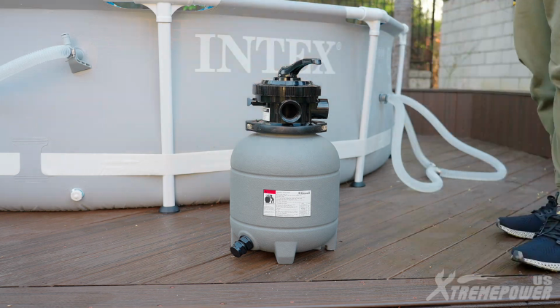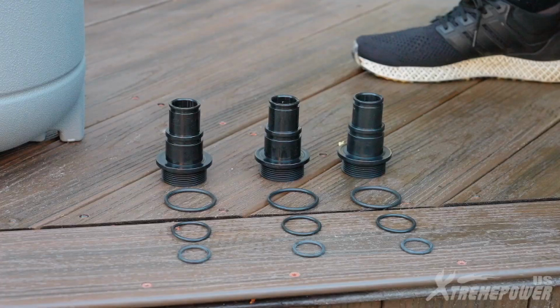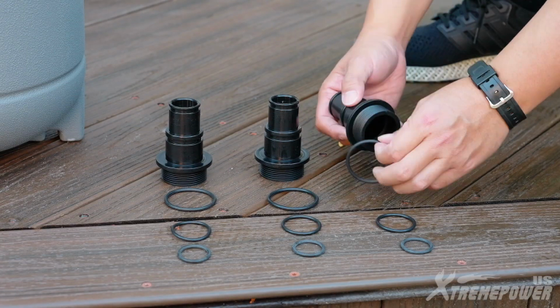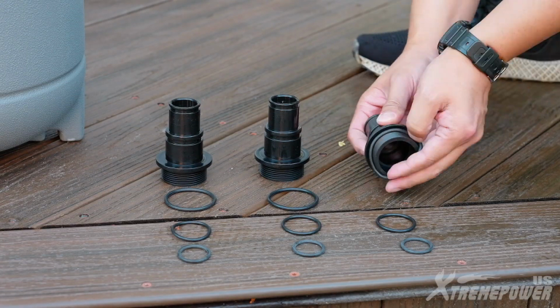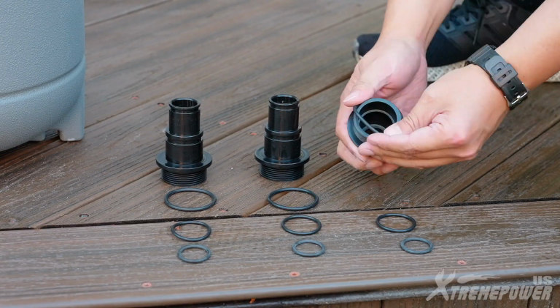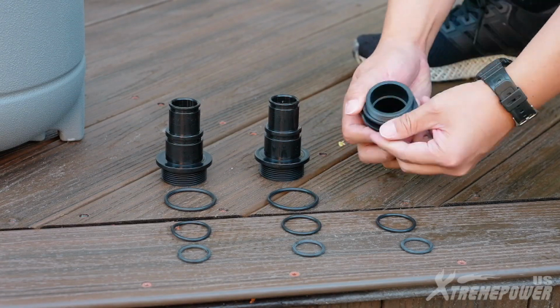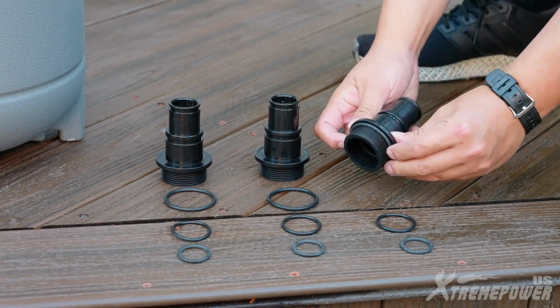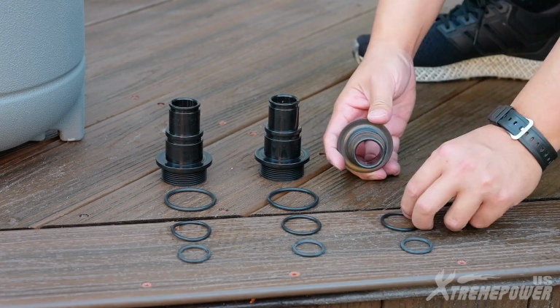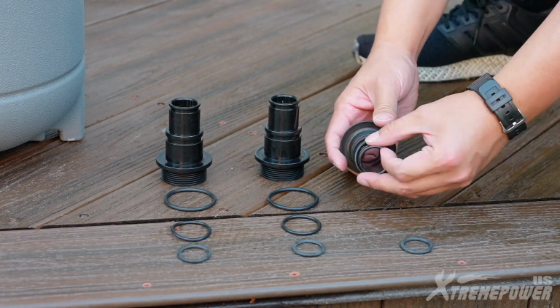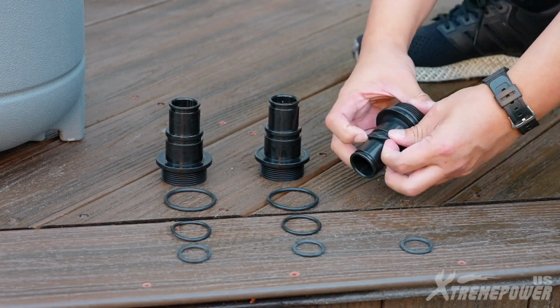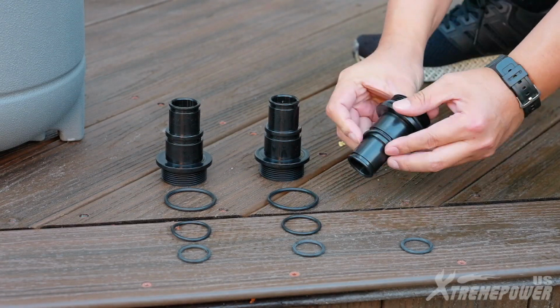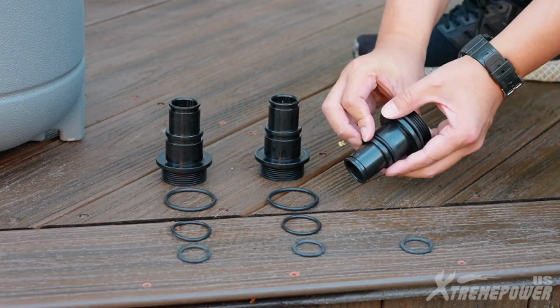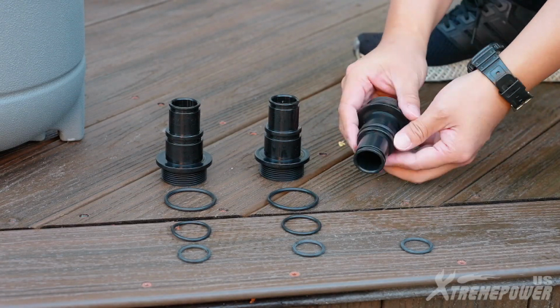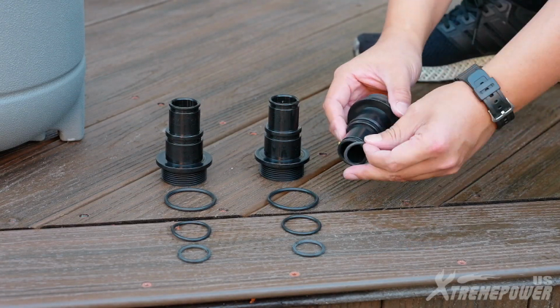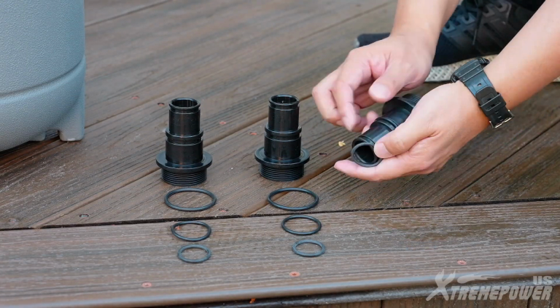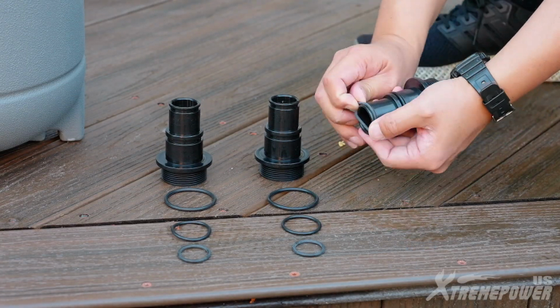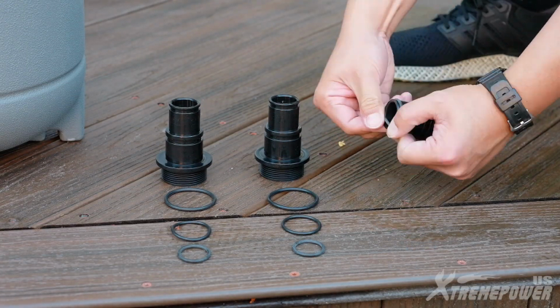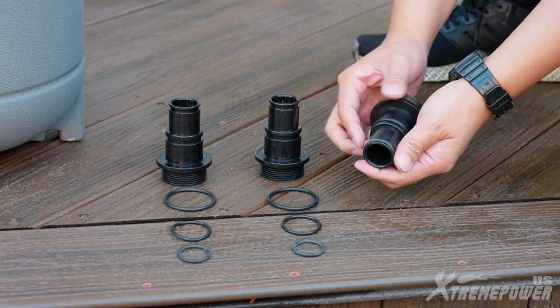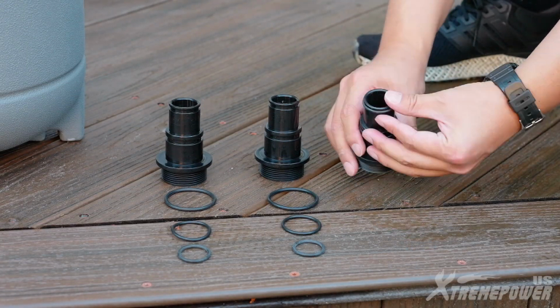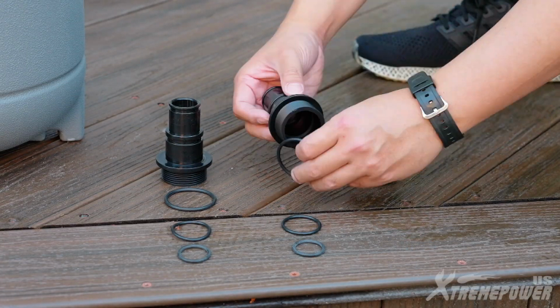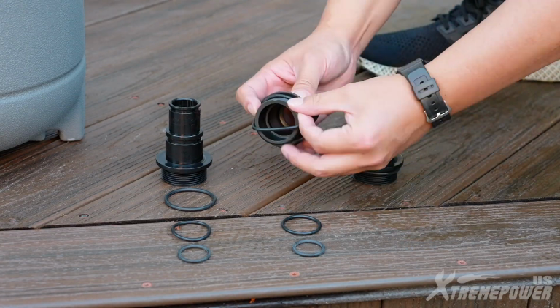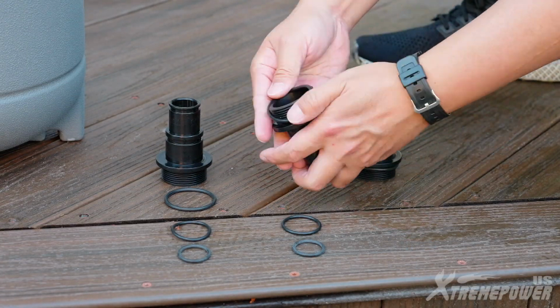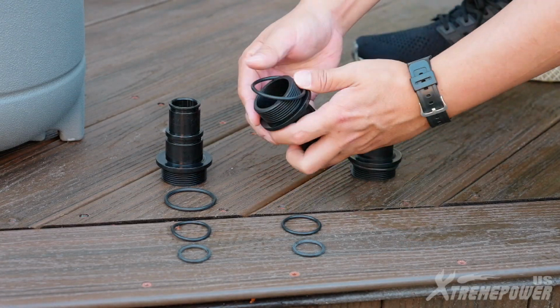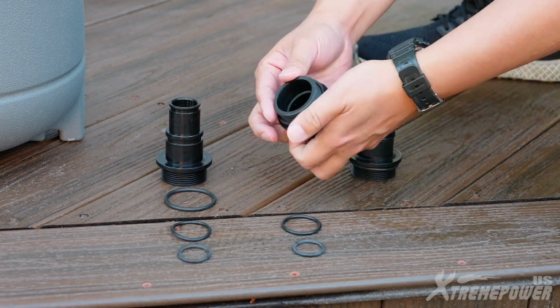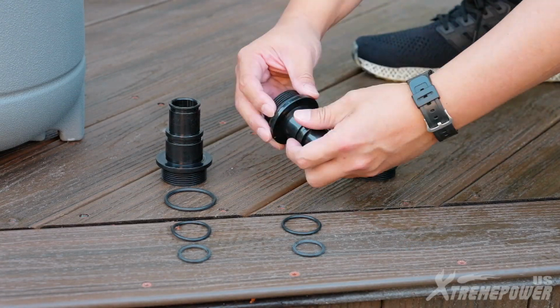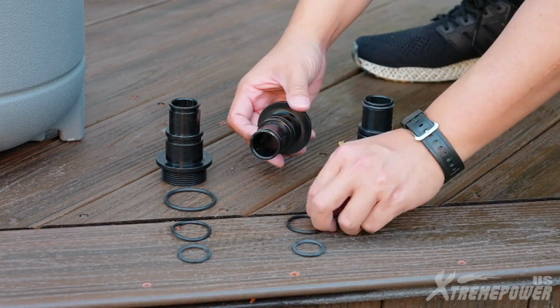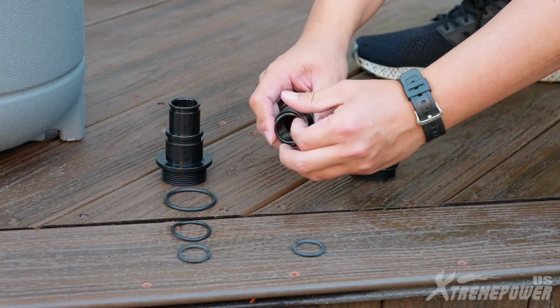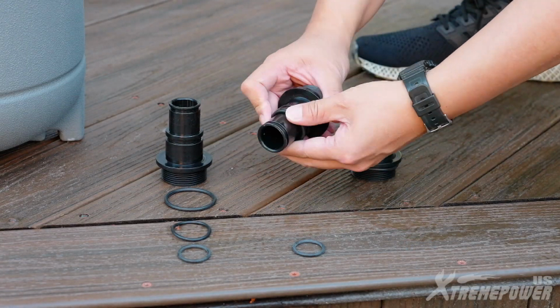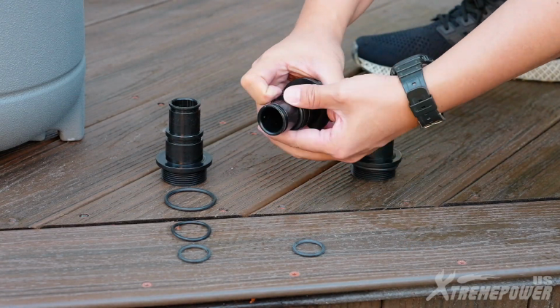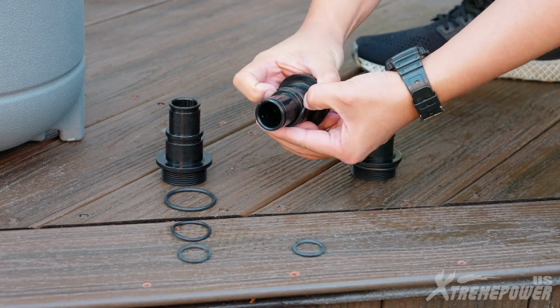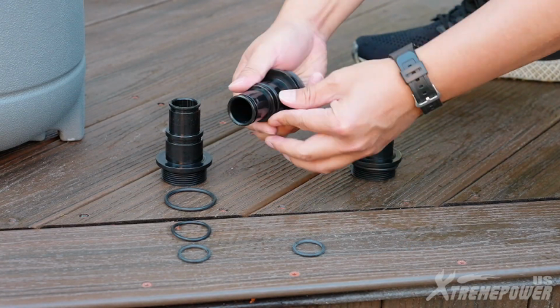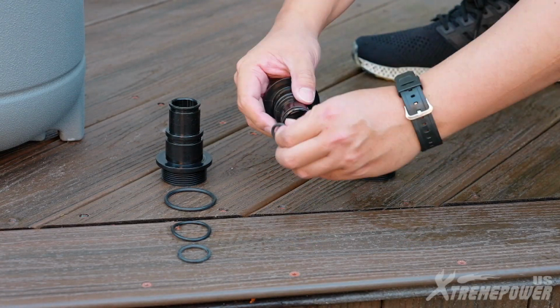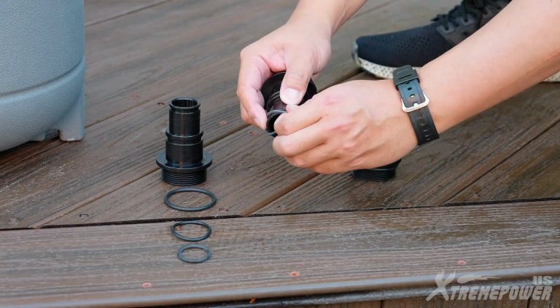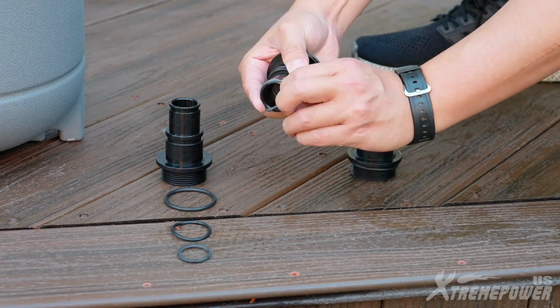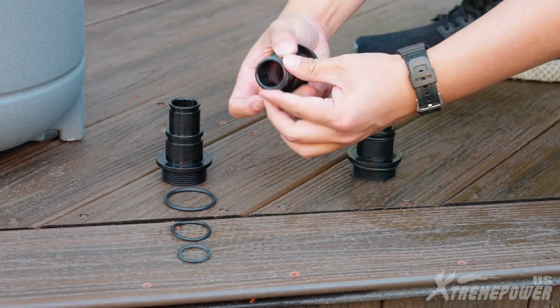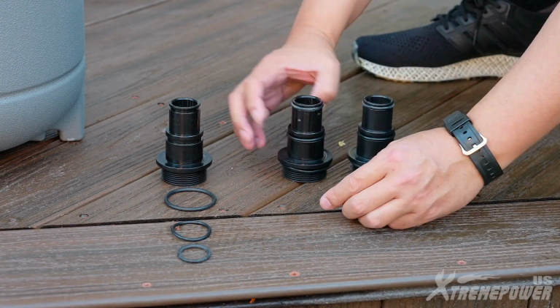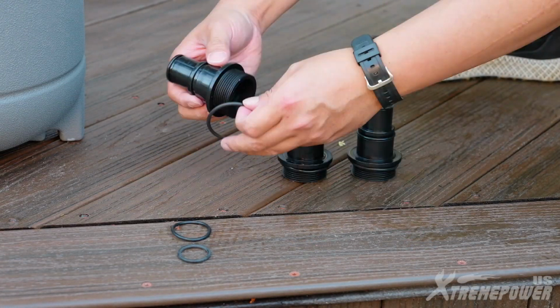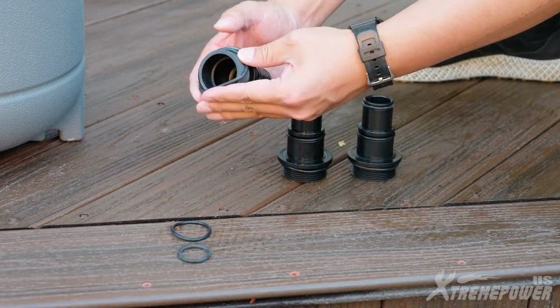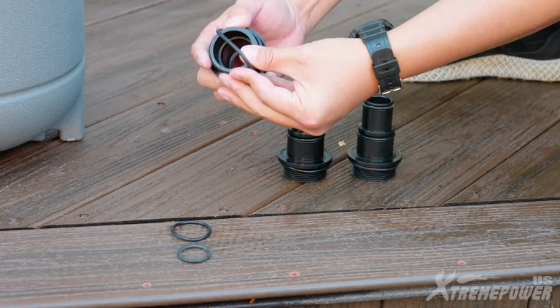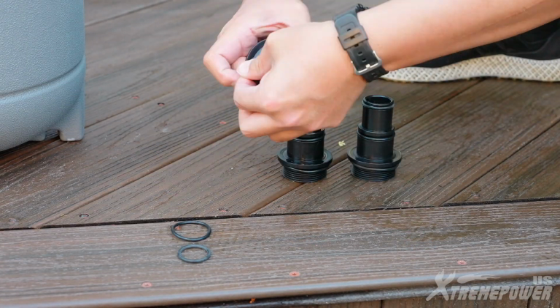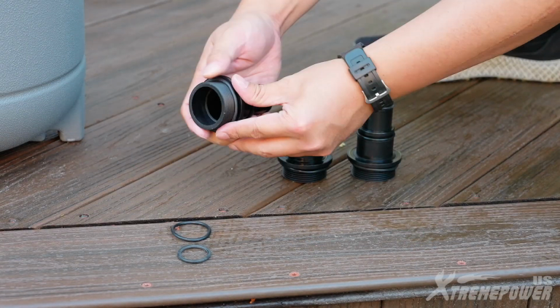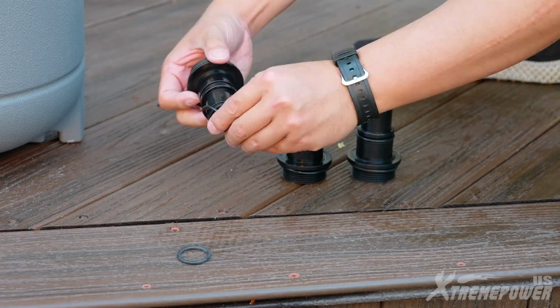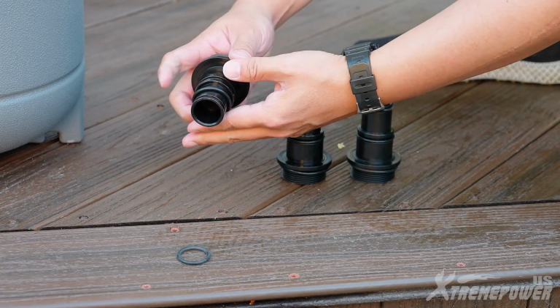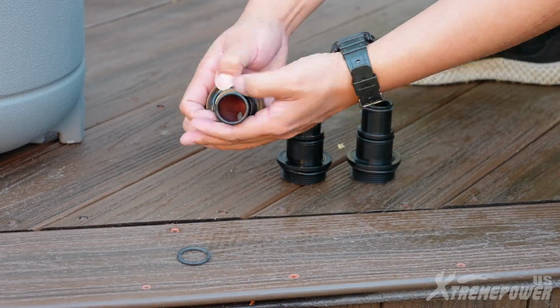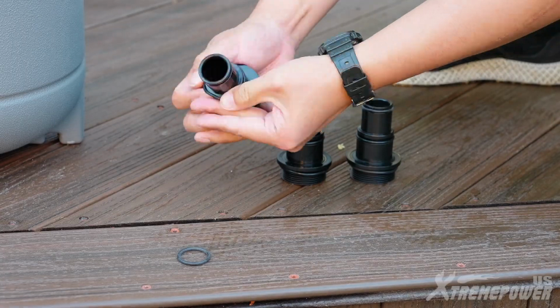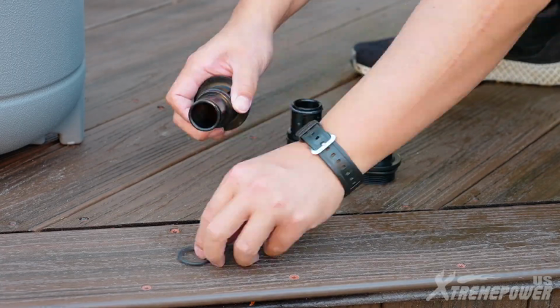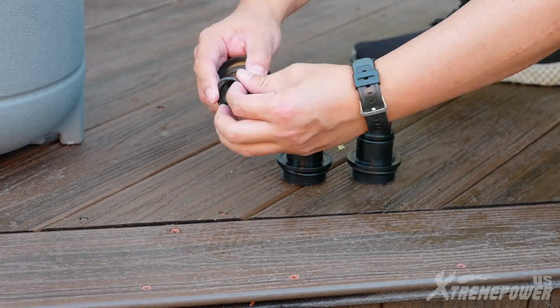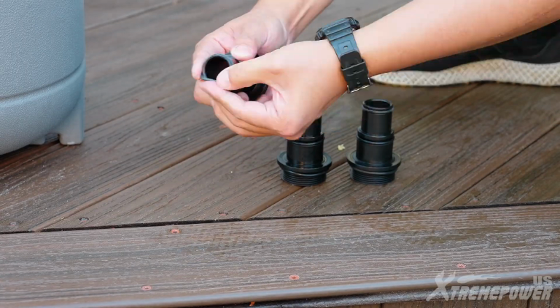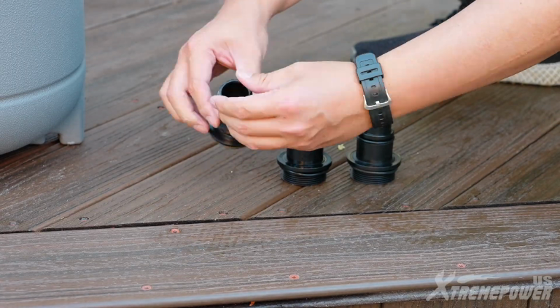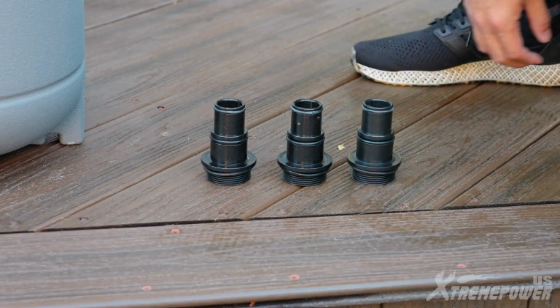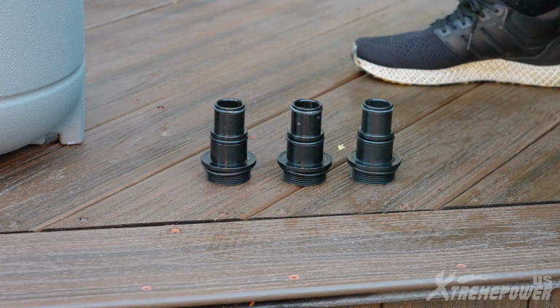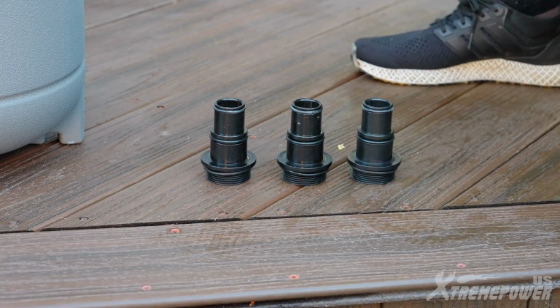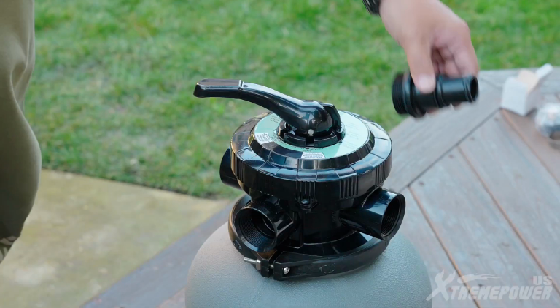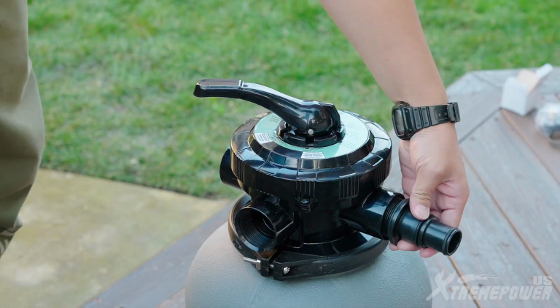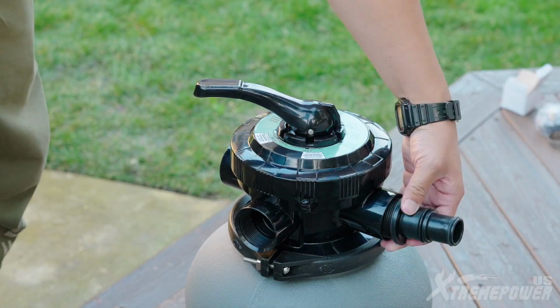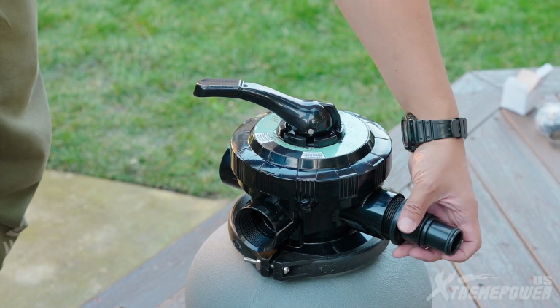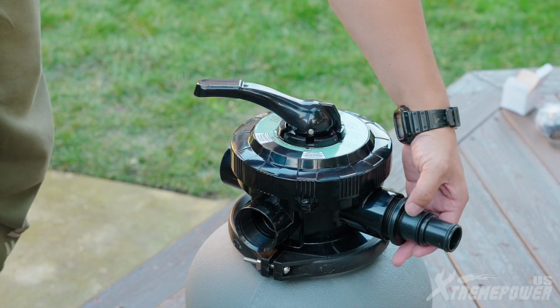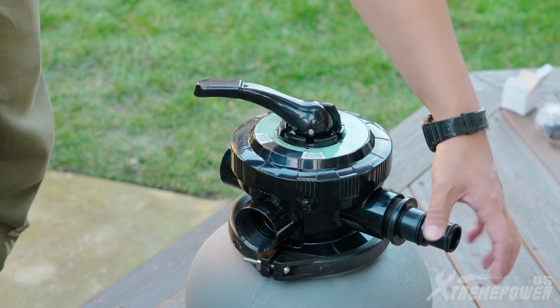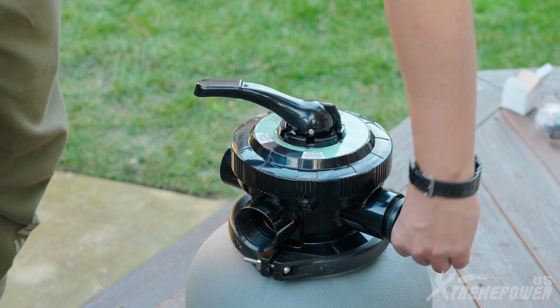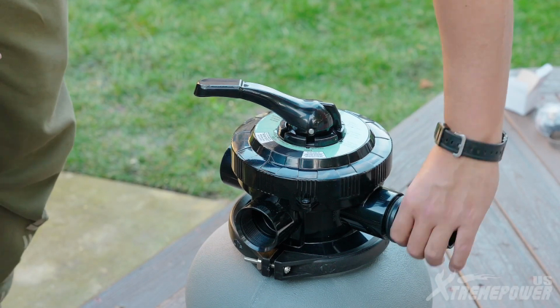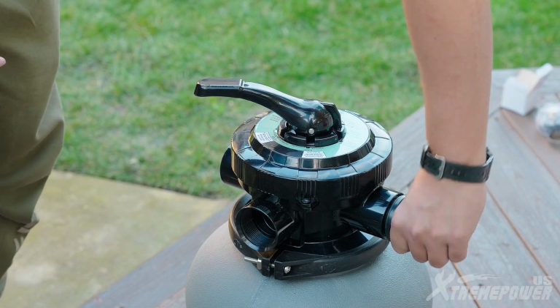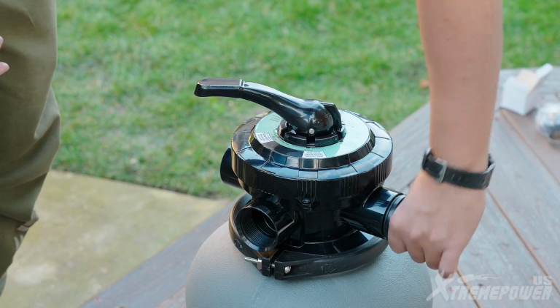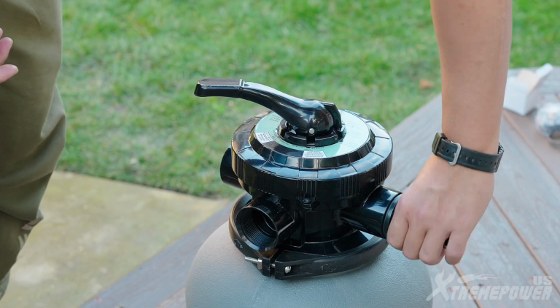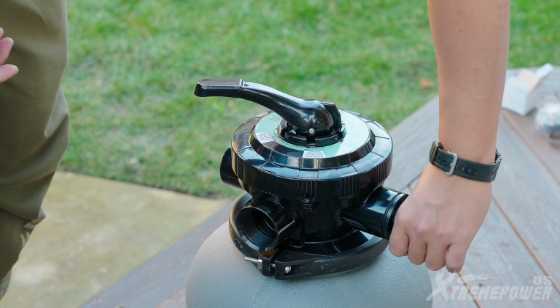Put o-rings on the hose adapters and screw all the hose adapters onto the valve.